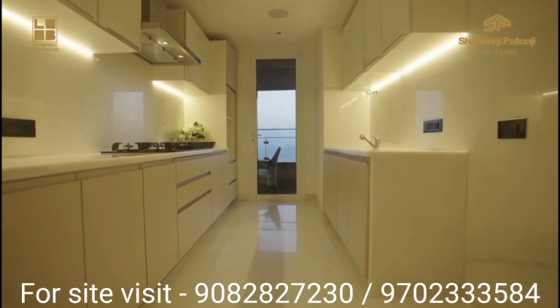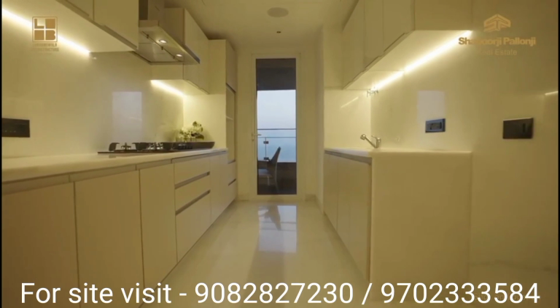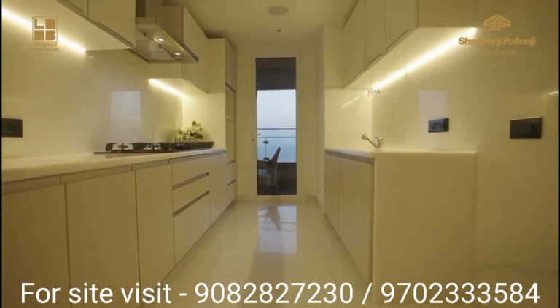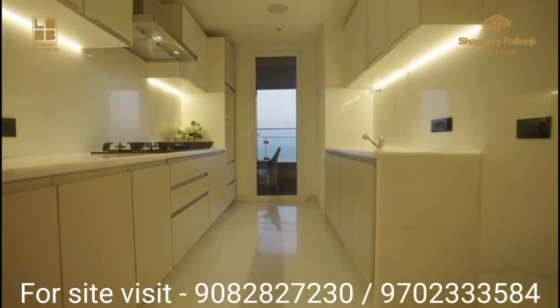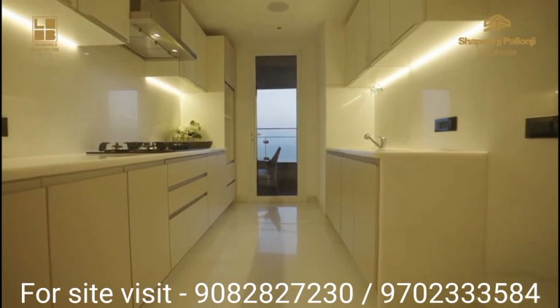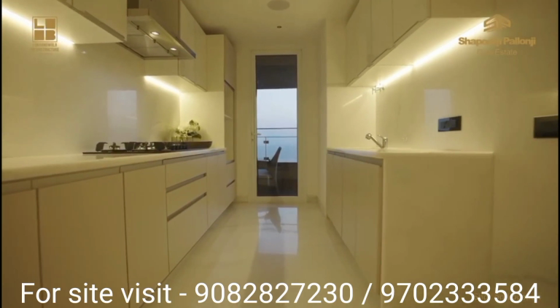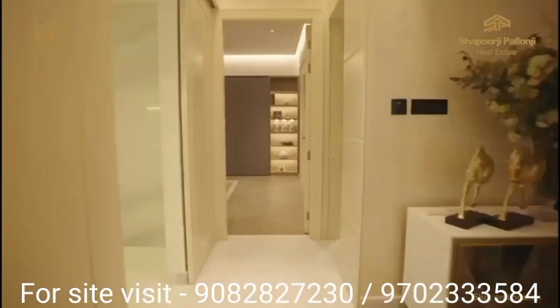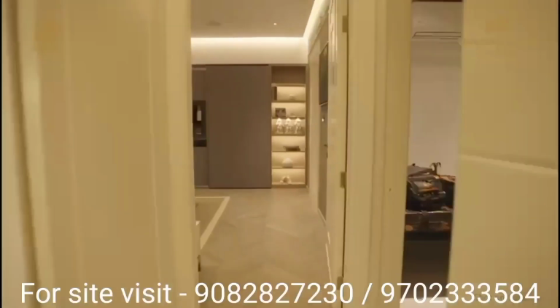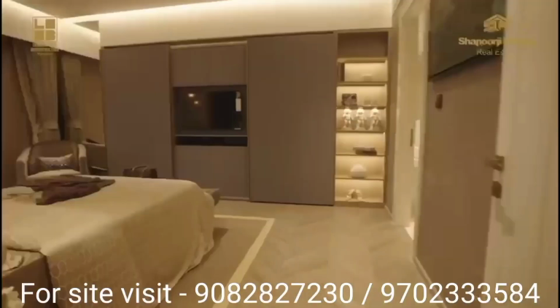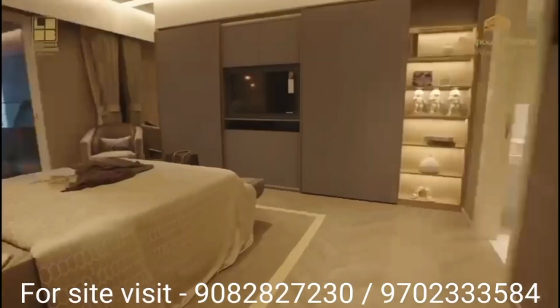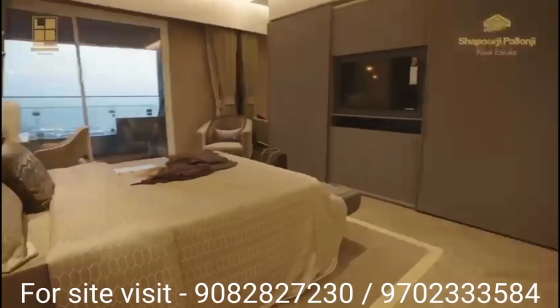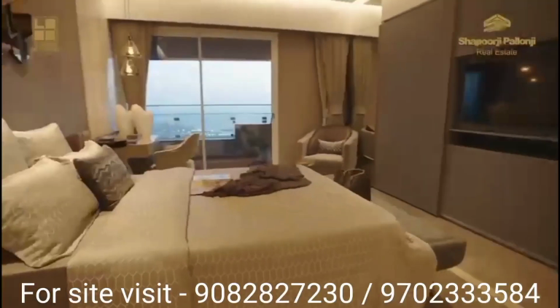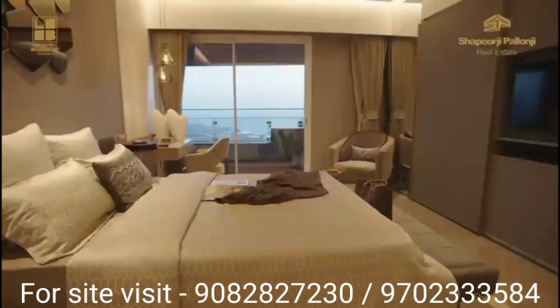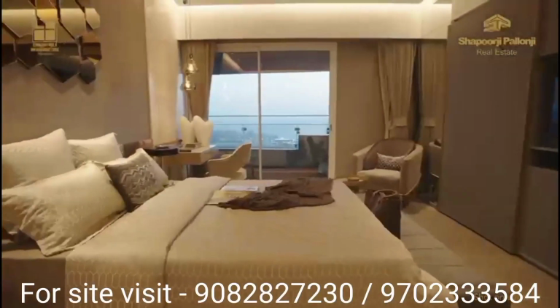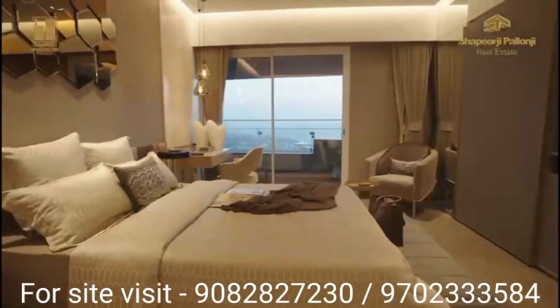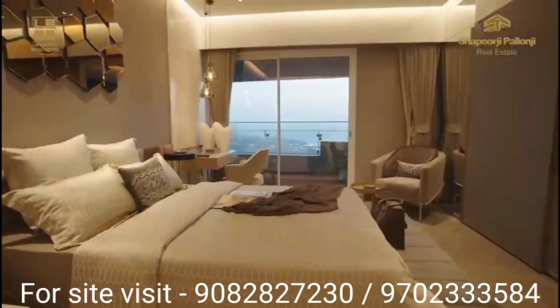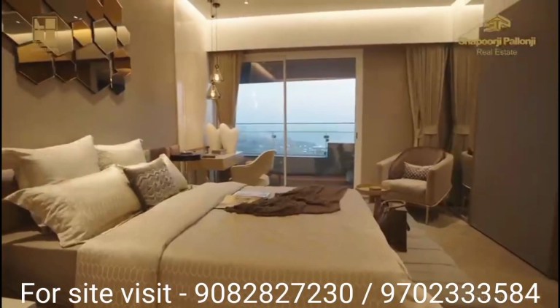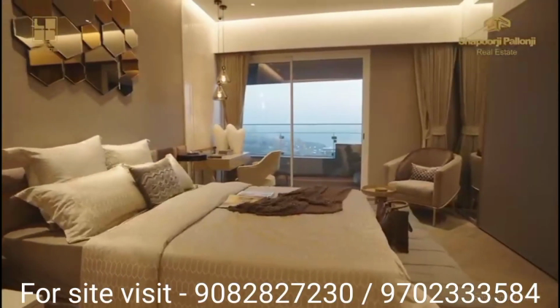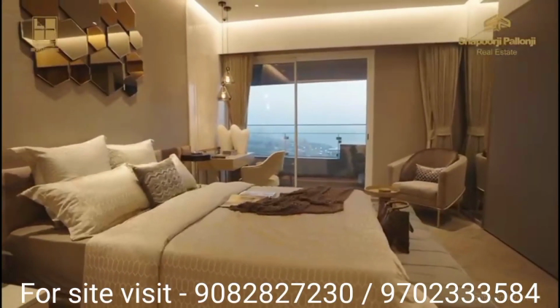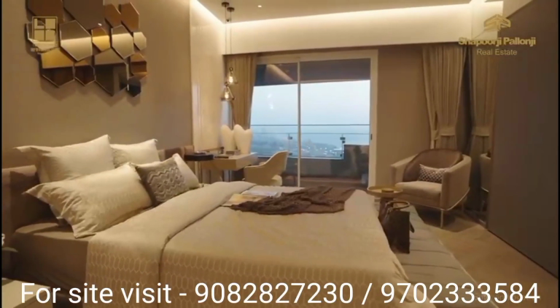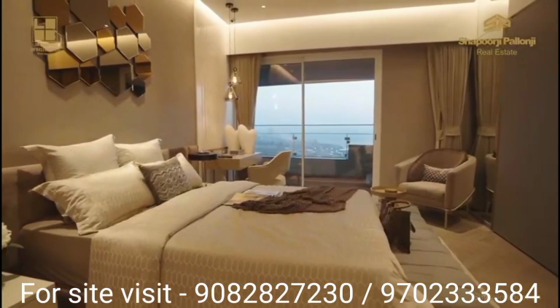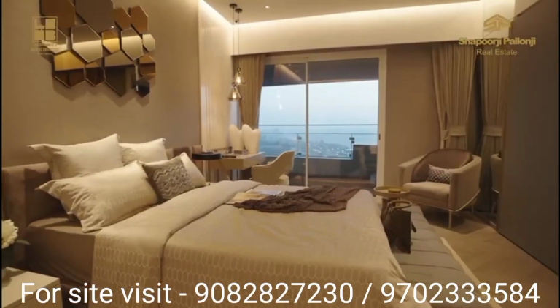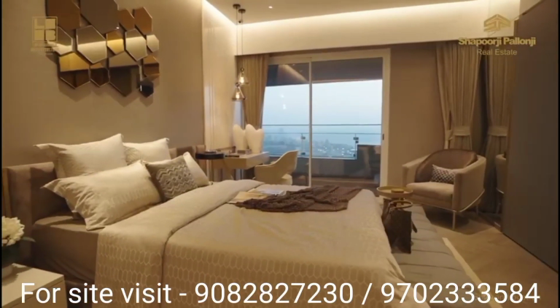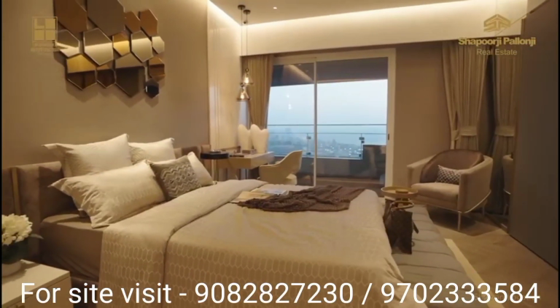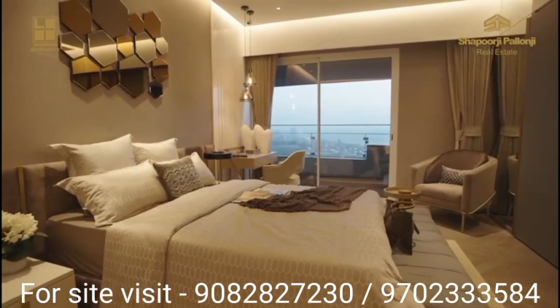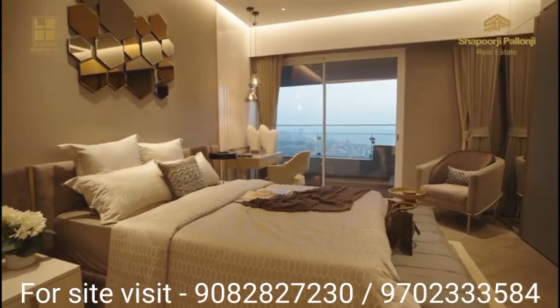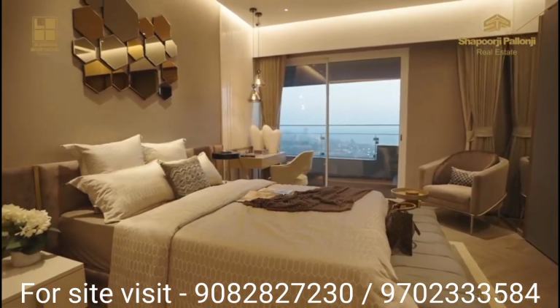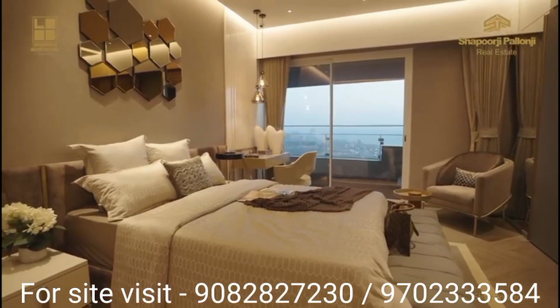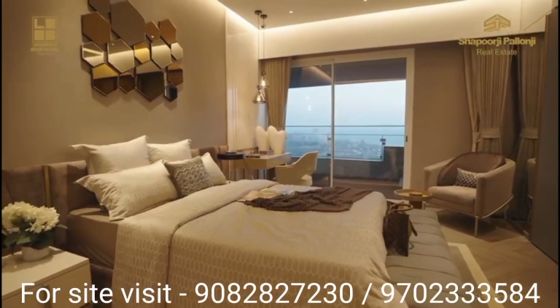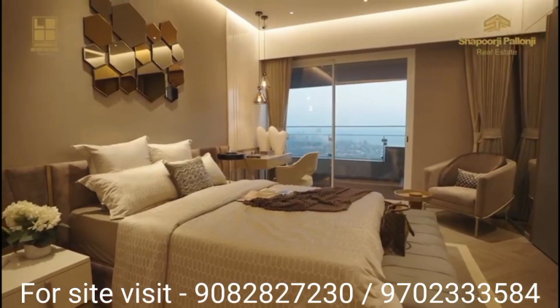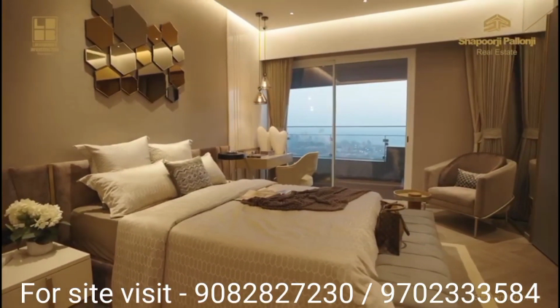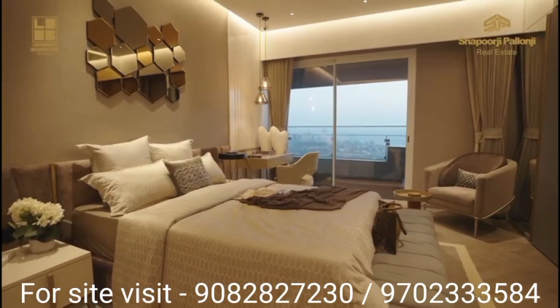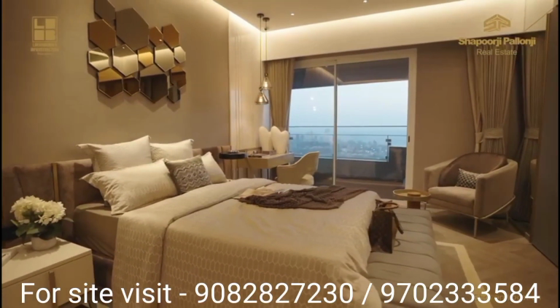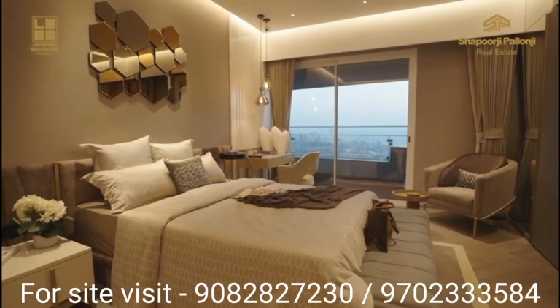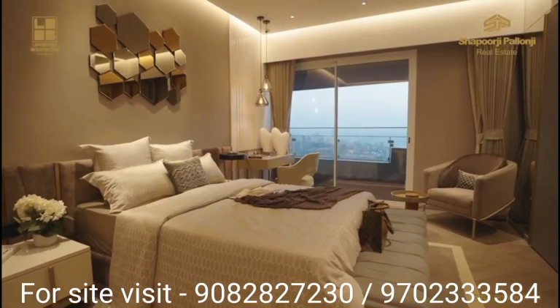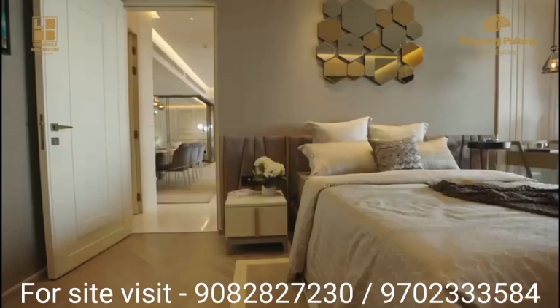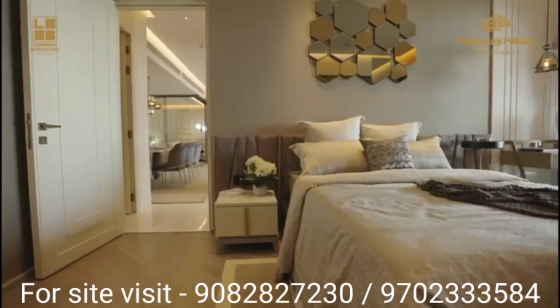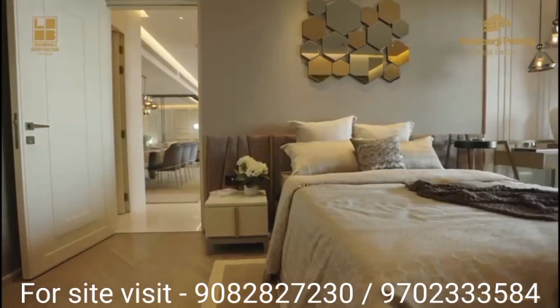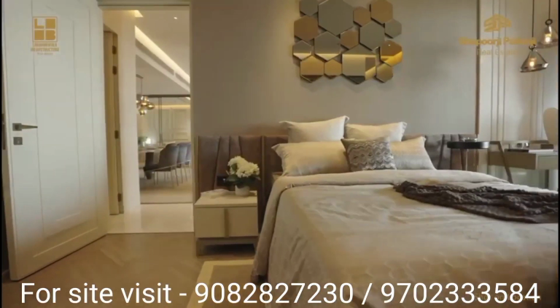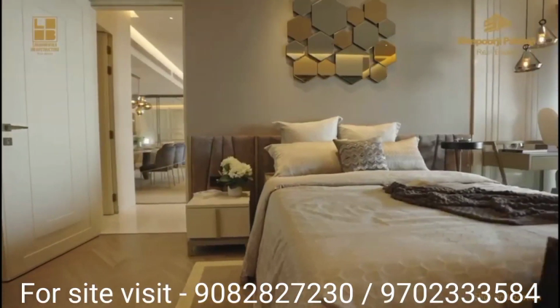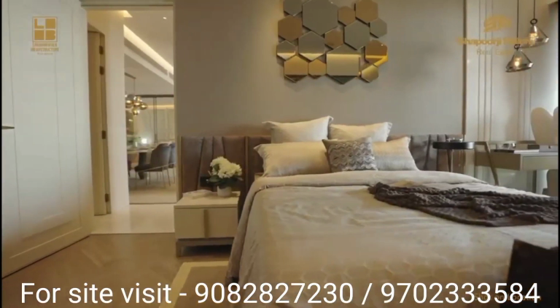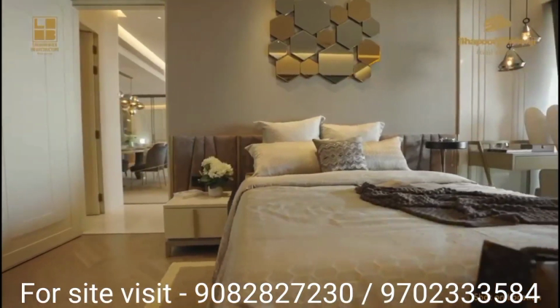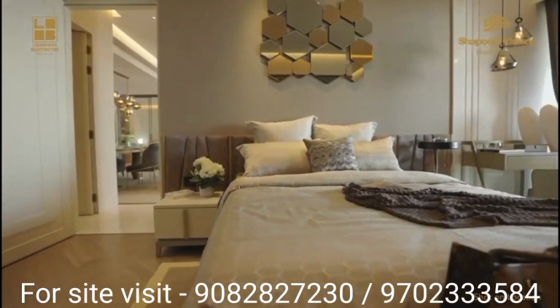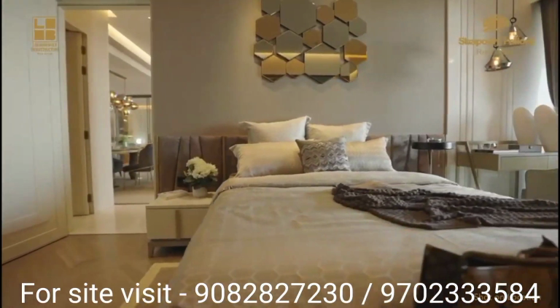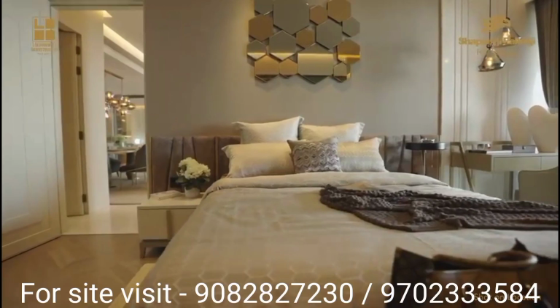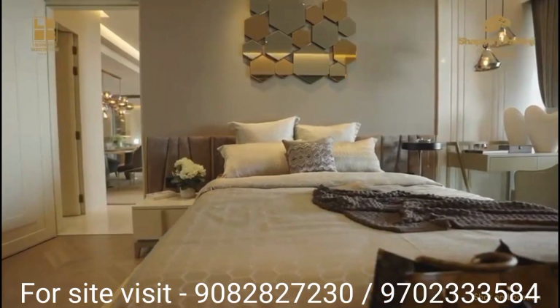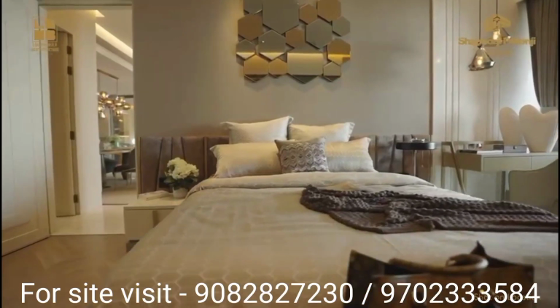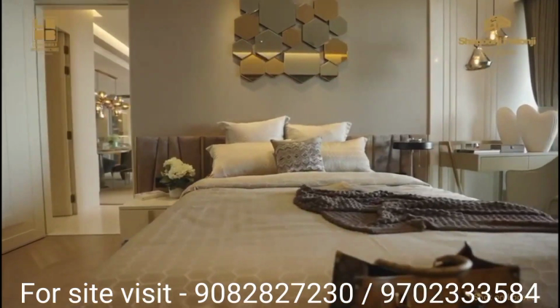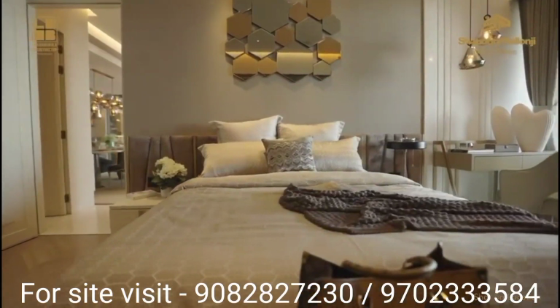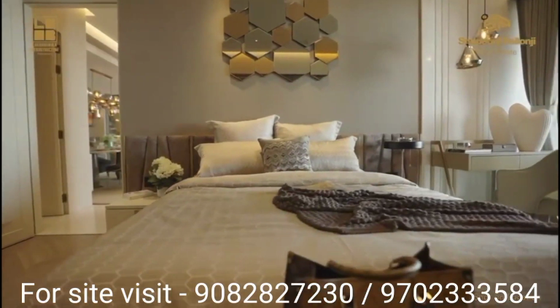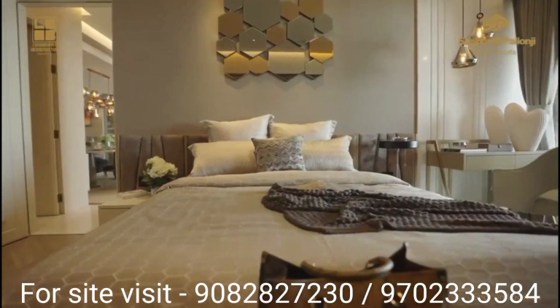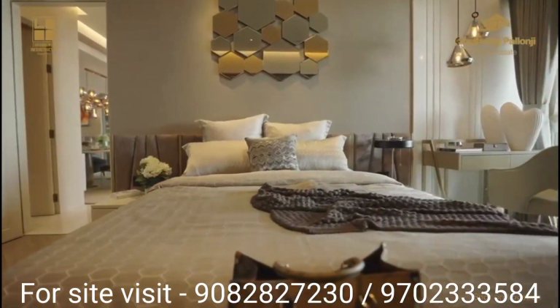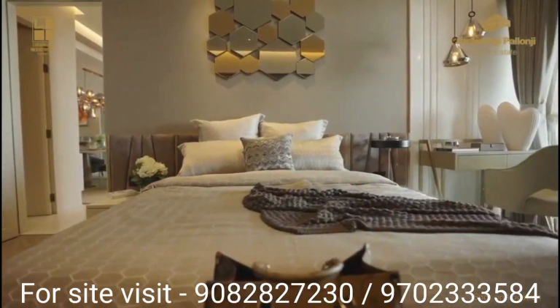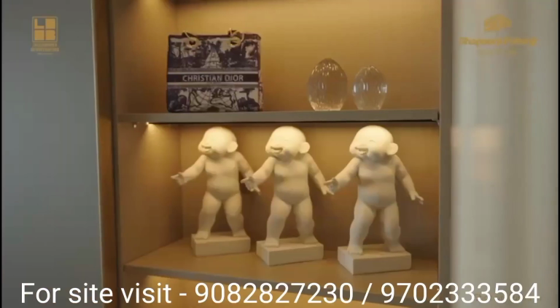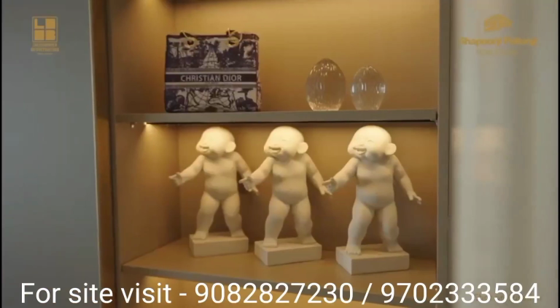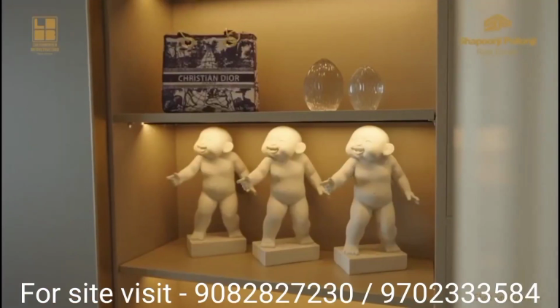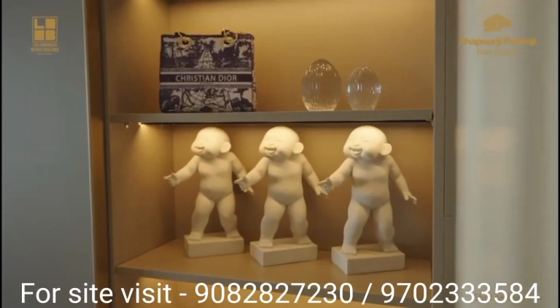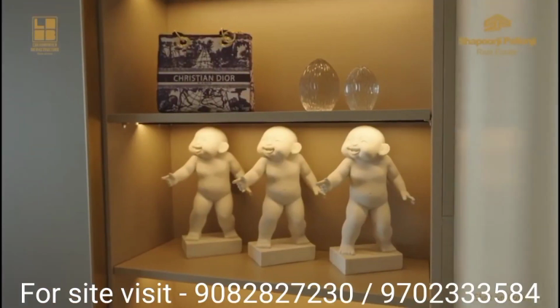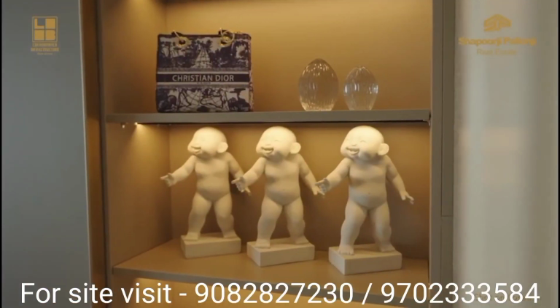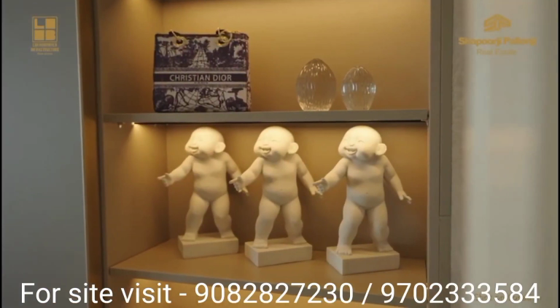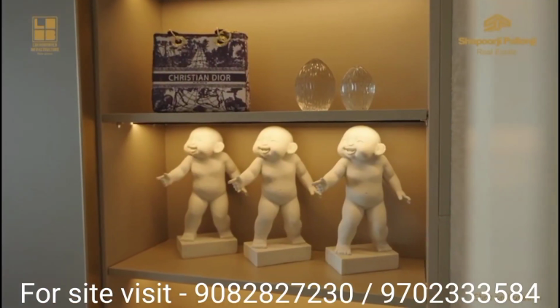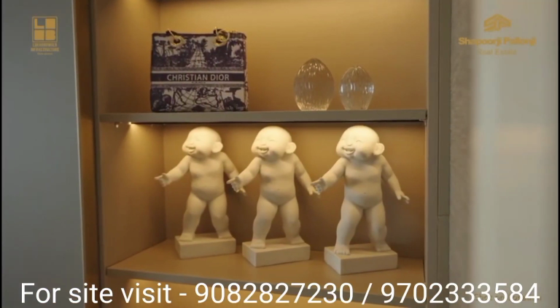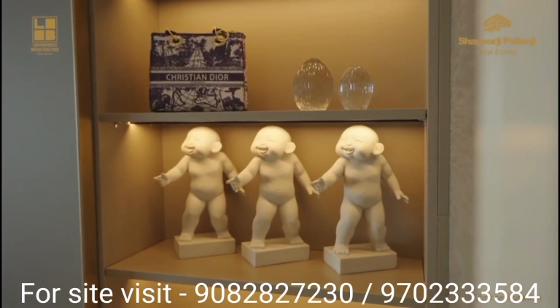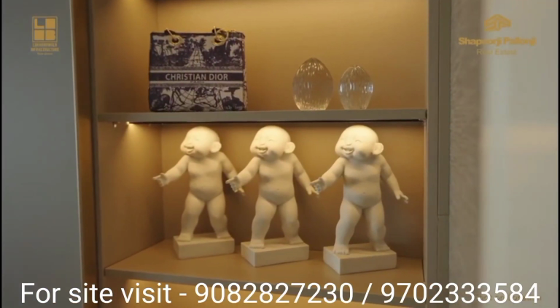It is nearby to the Mahalakshmi Racecourse, HN Reliance Hospital, Breach Candy Hospital, B.I. Vartel International School, and Vakar Hospital. It's a one-stop destination.